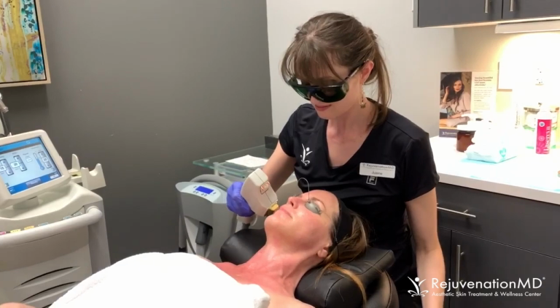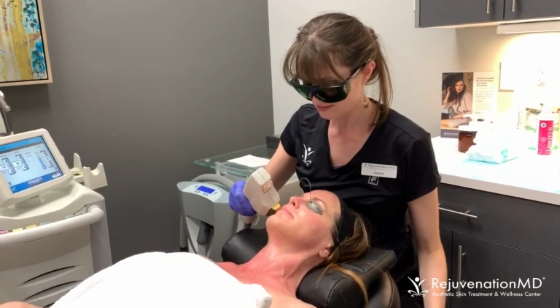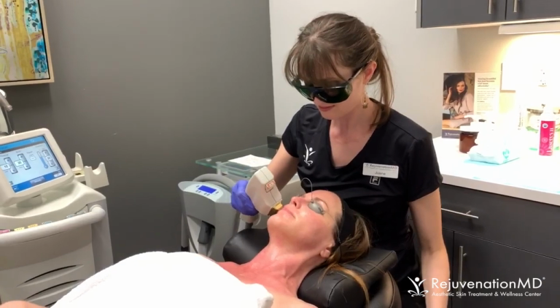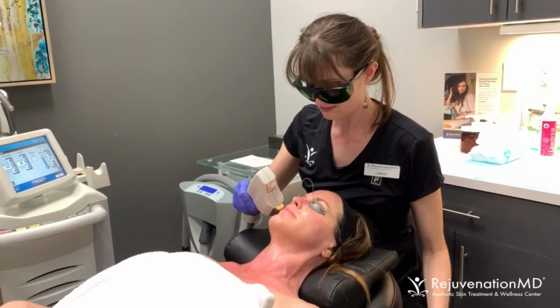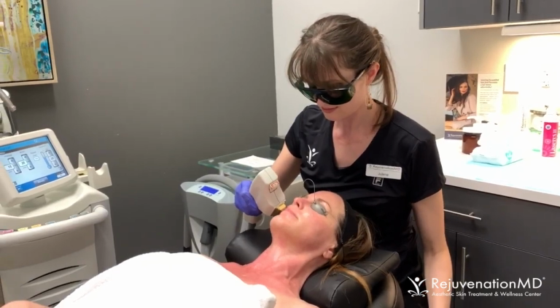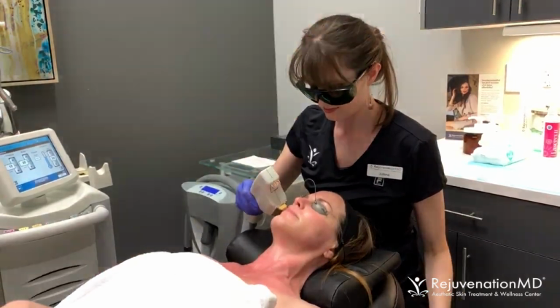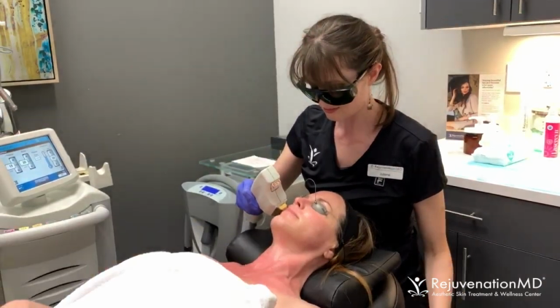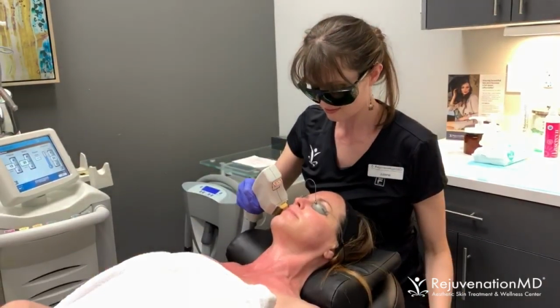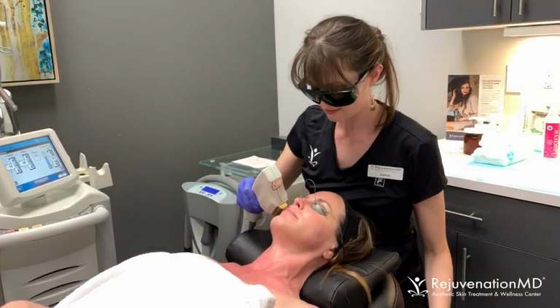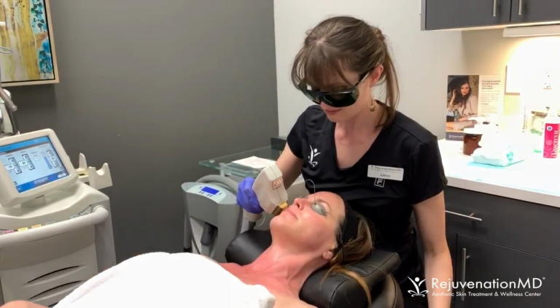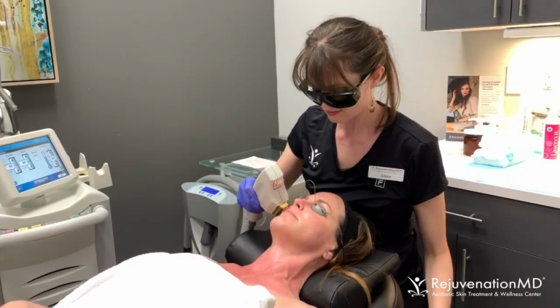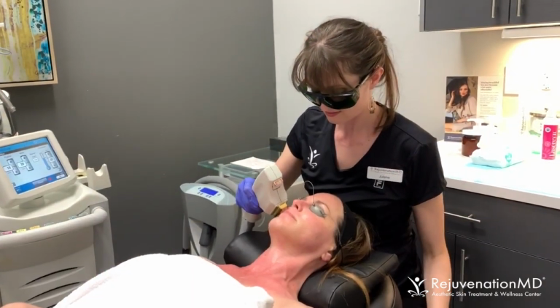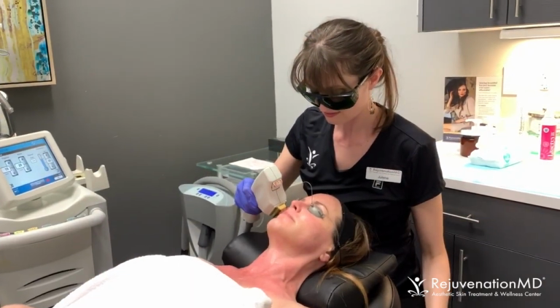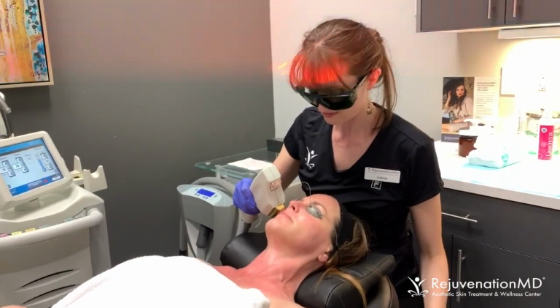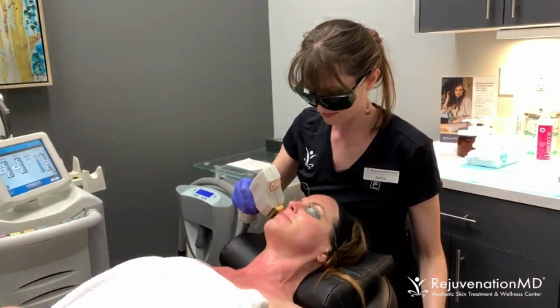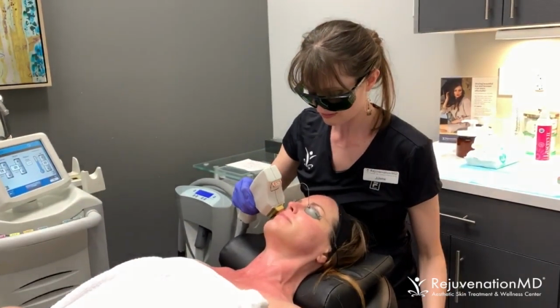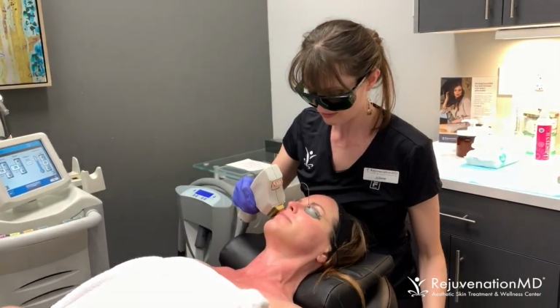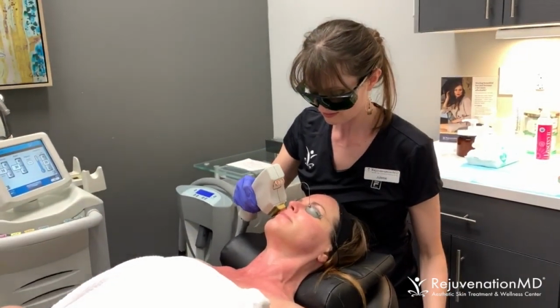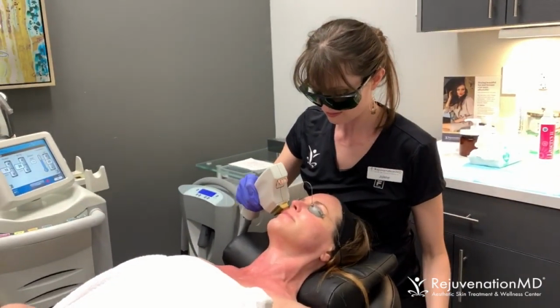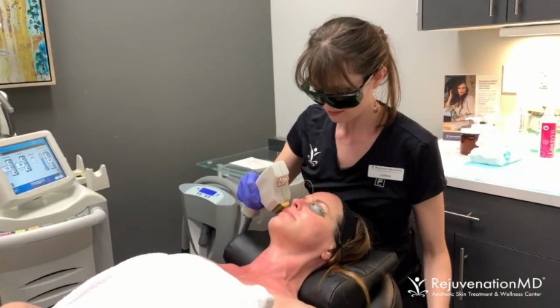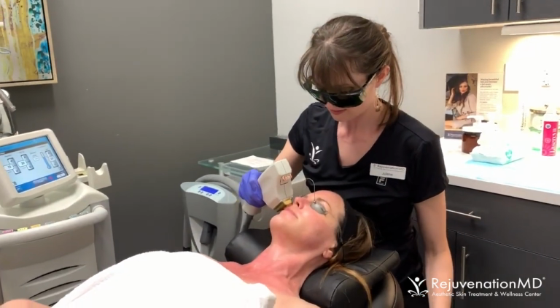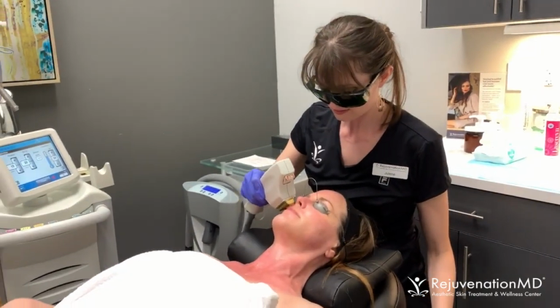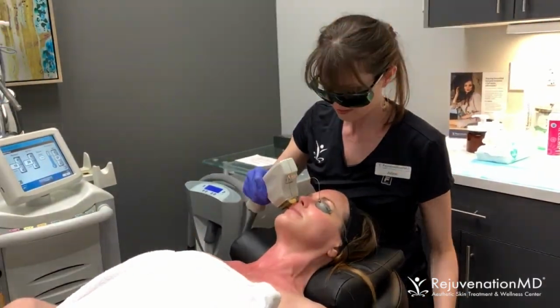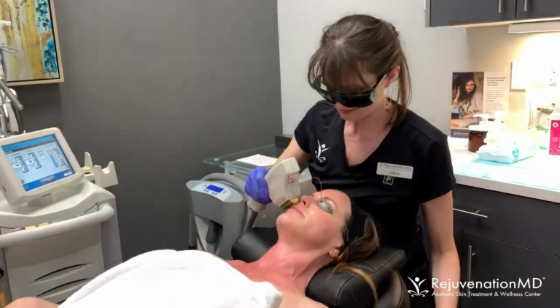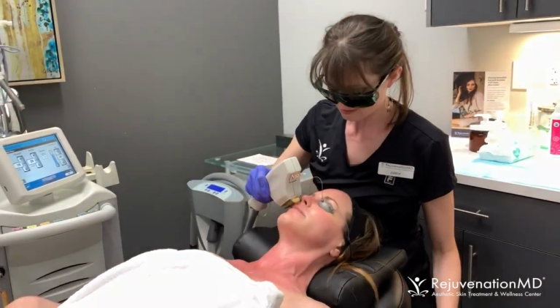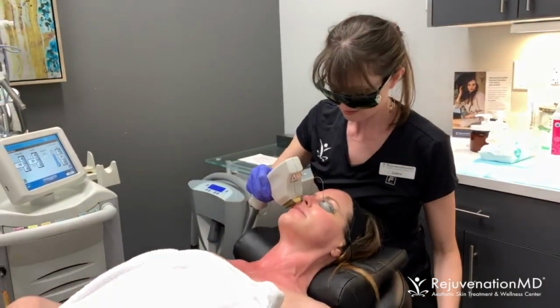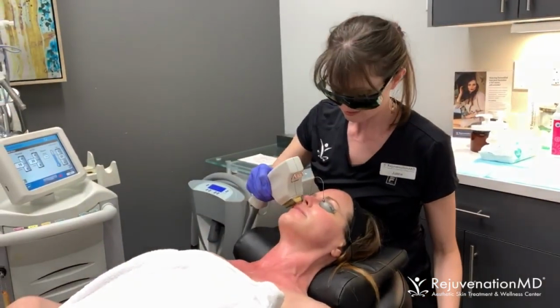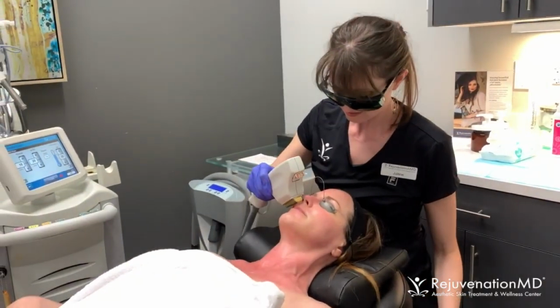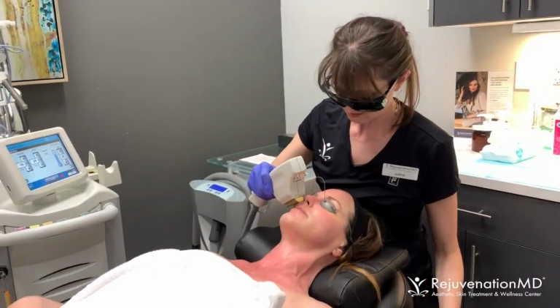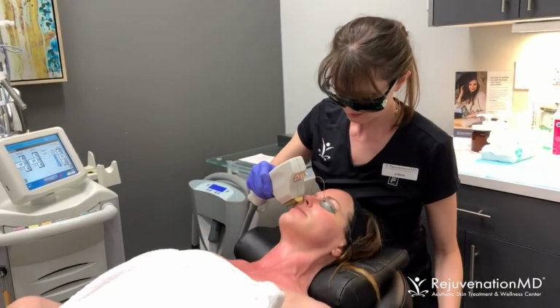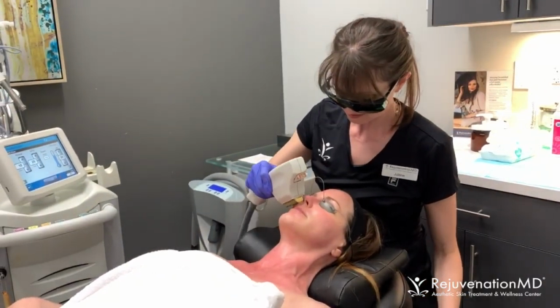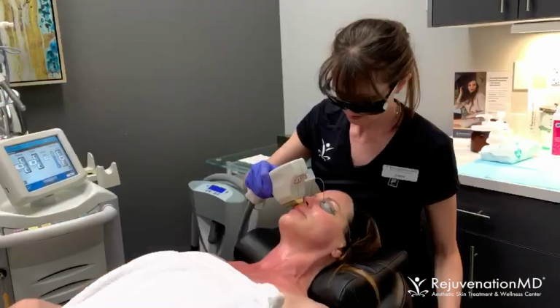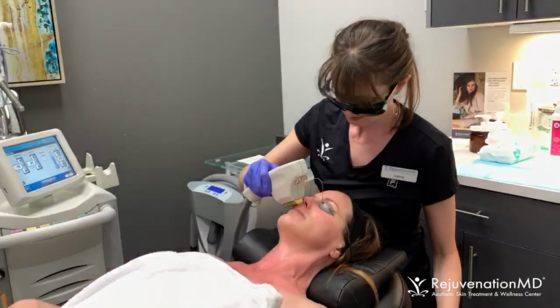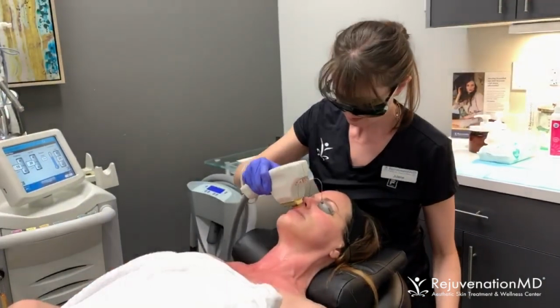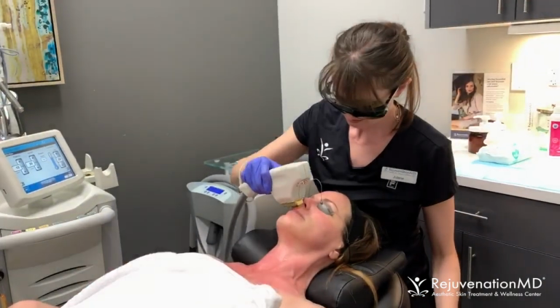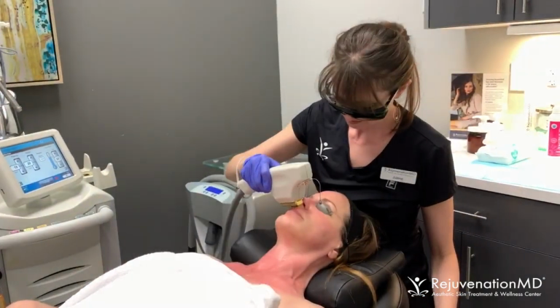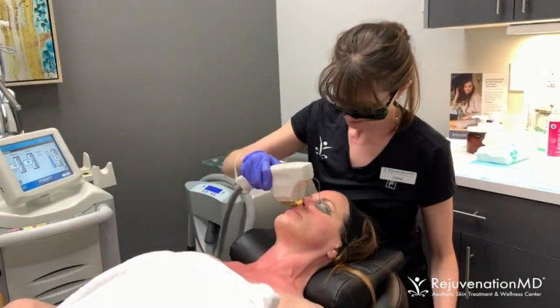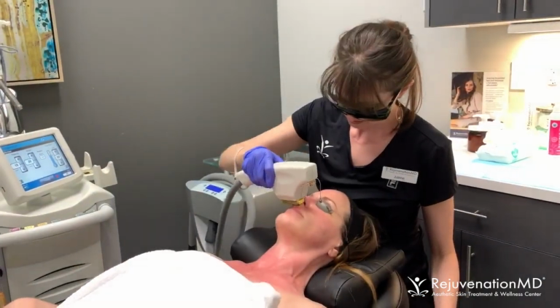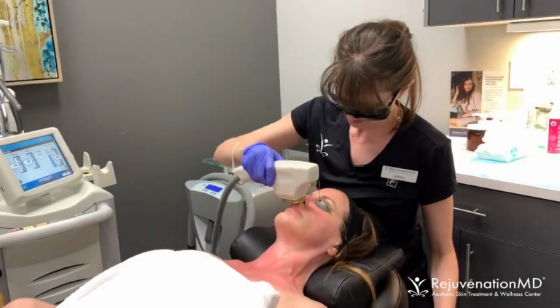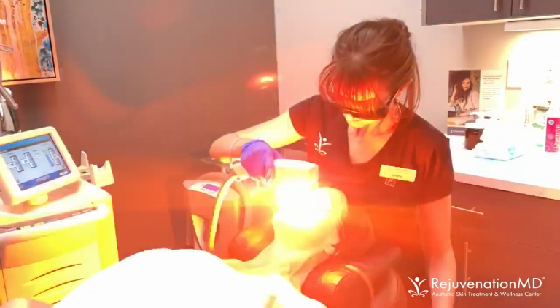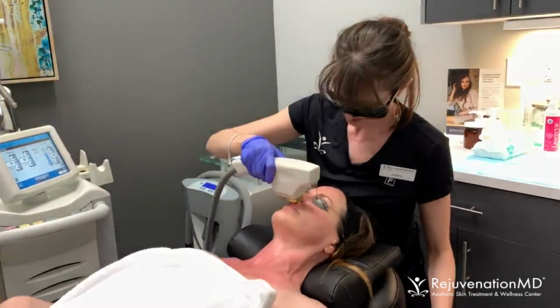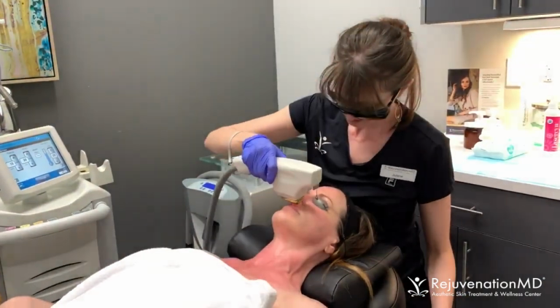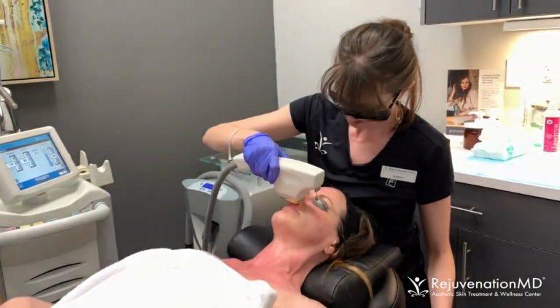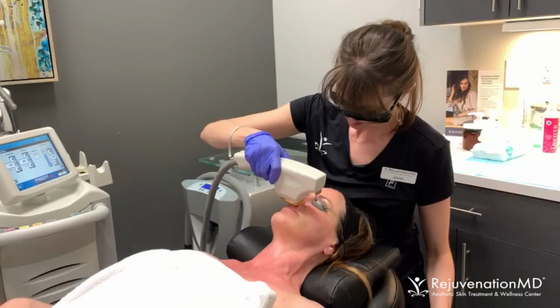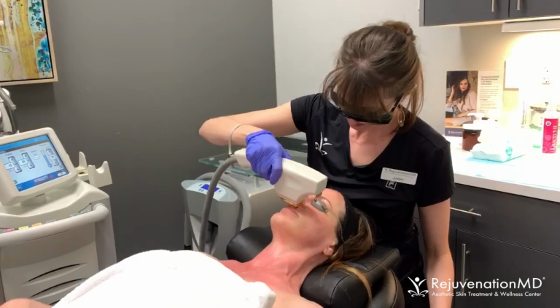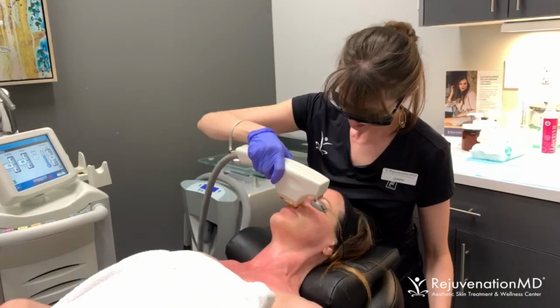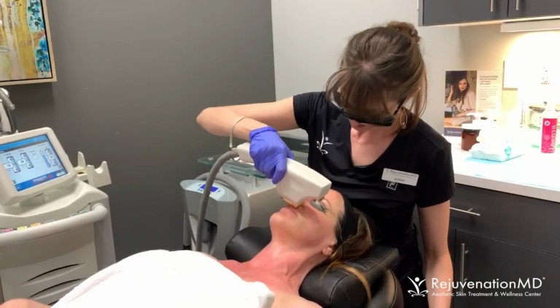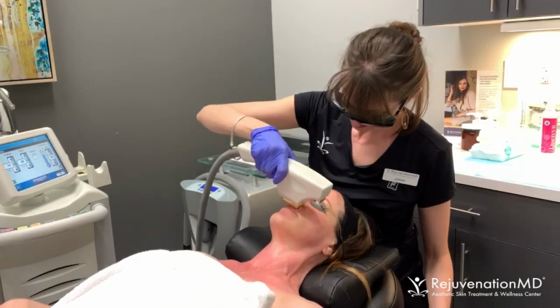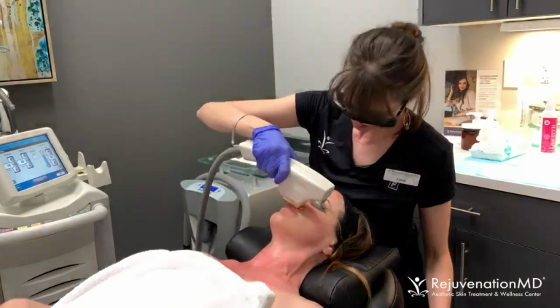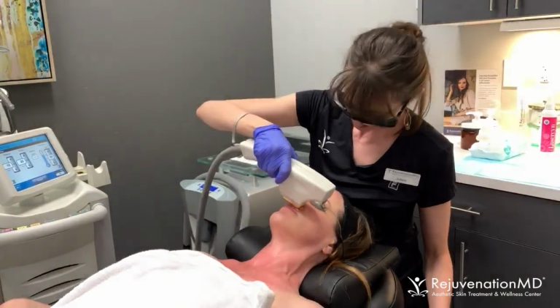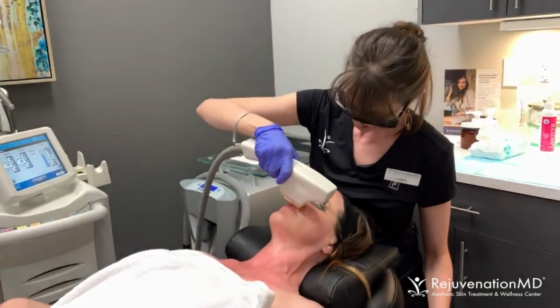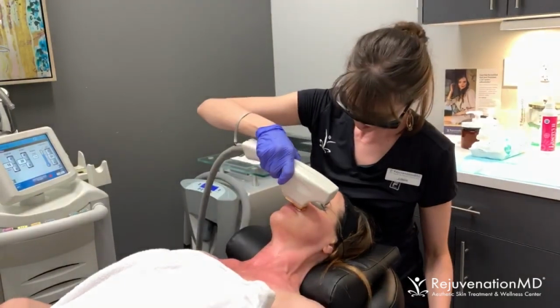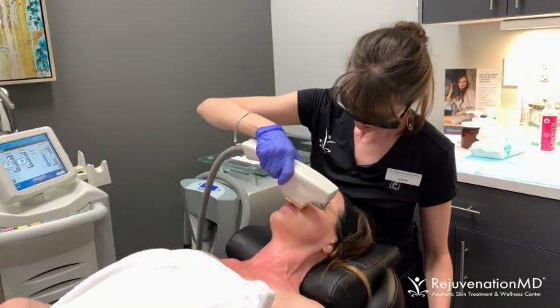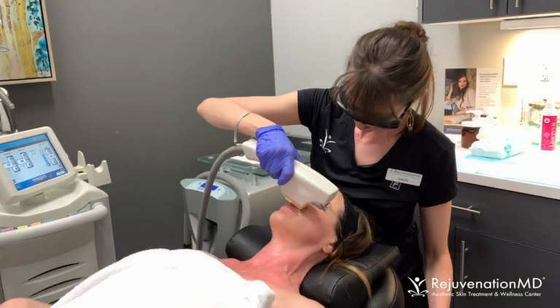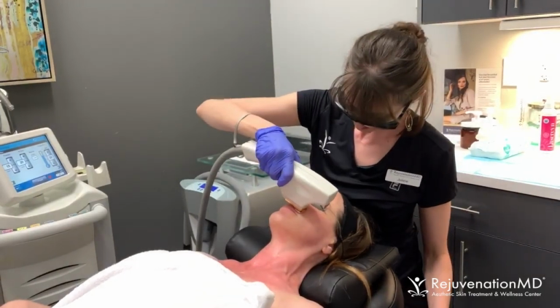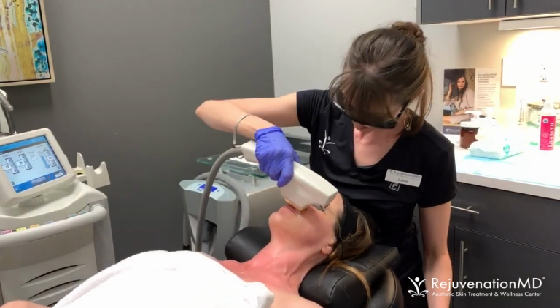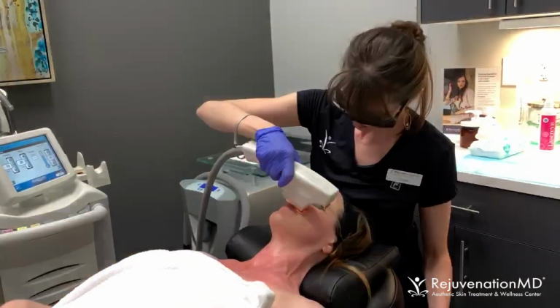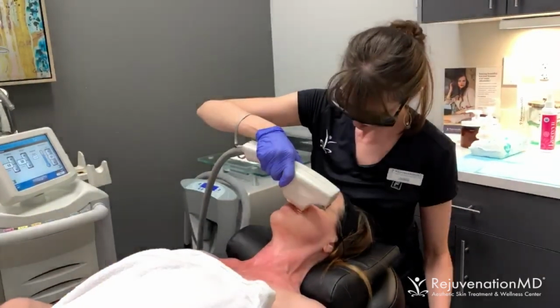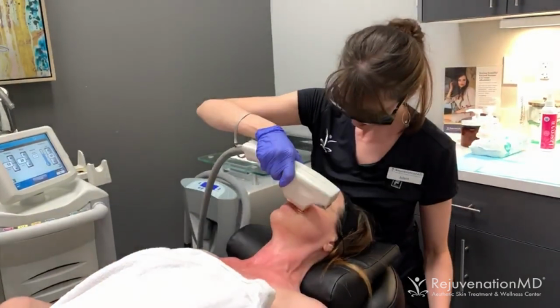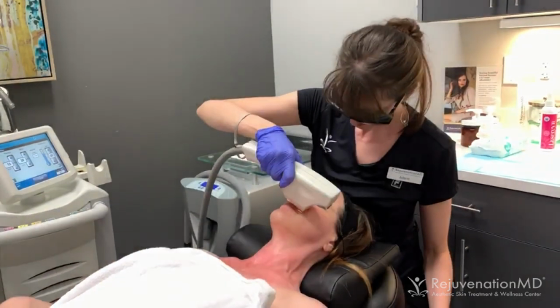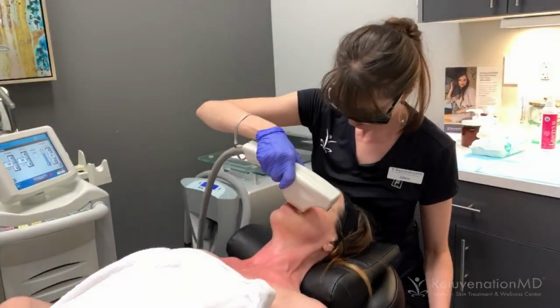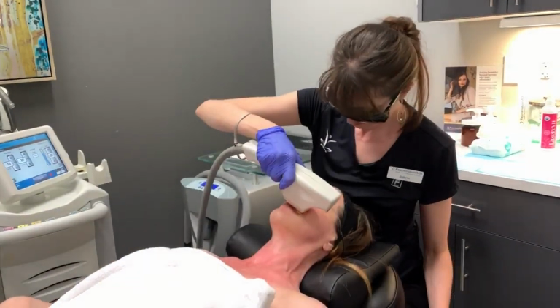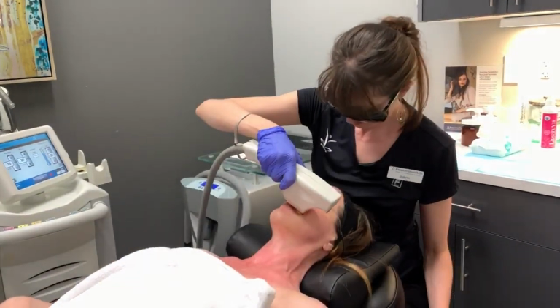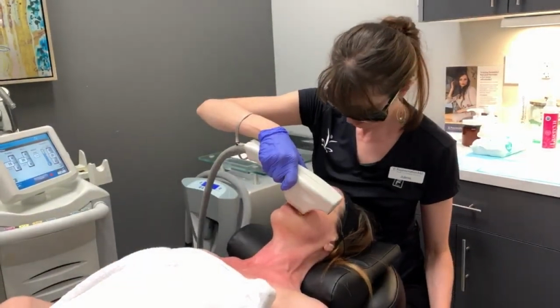So we're super excited to be able to offer this state-of-the-art technology at RejuvenationMD both in Burlington and Bellingham, Washington.